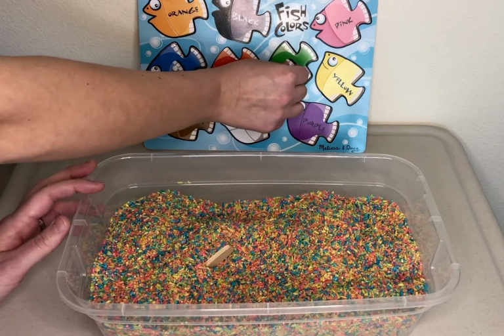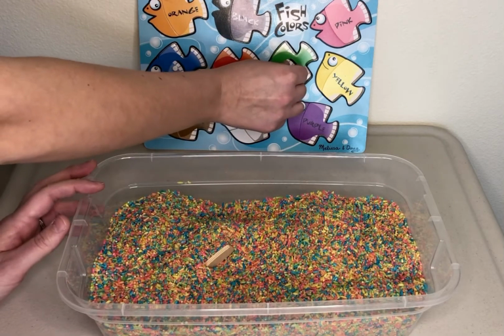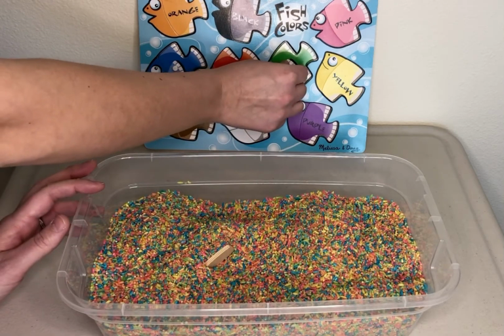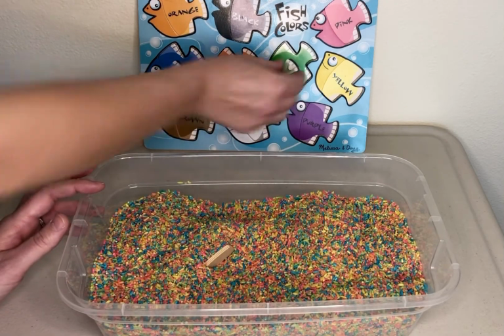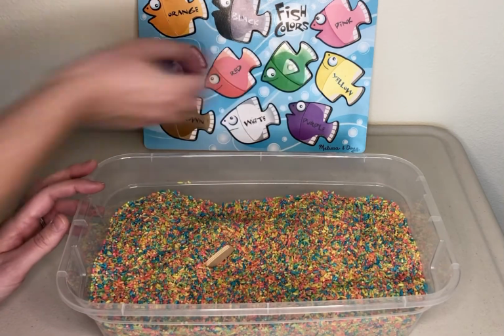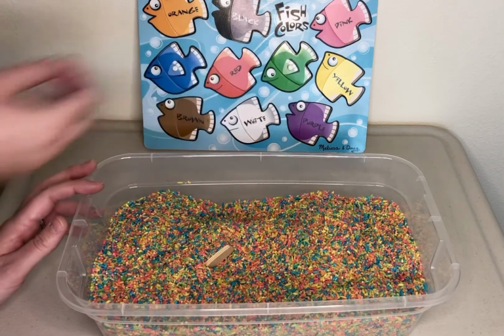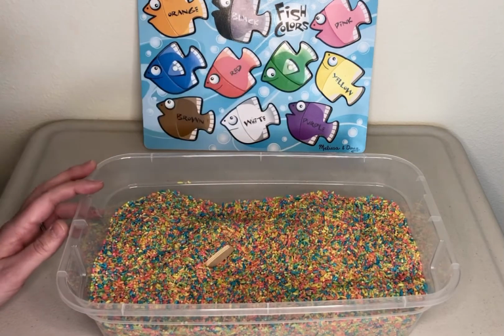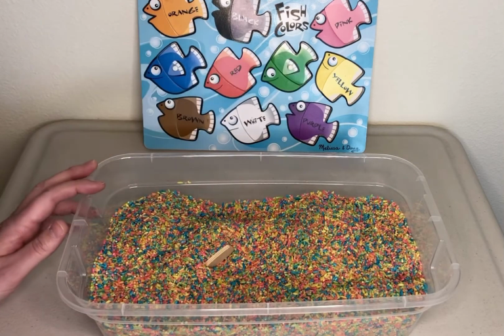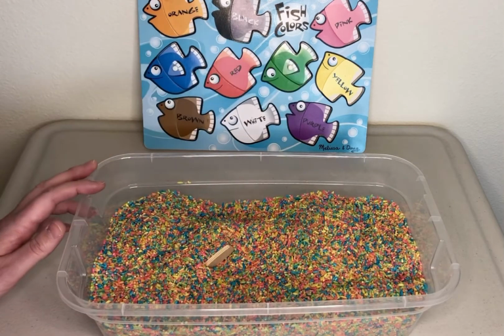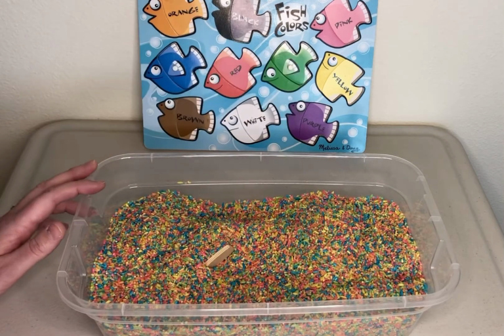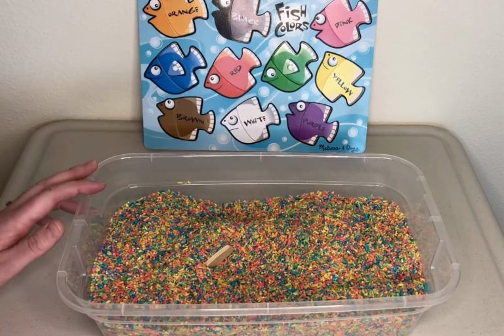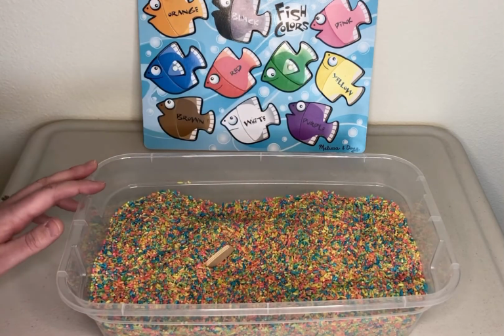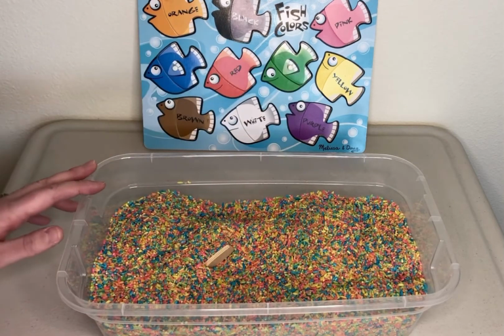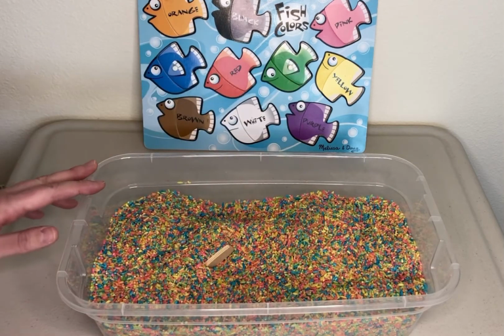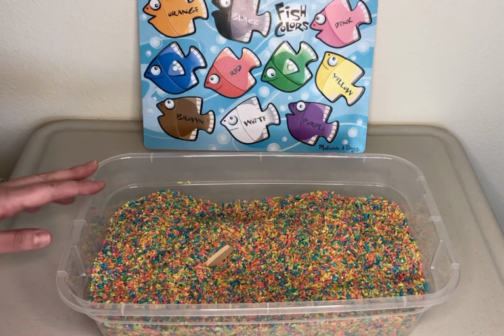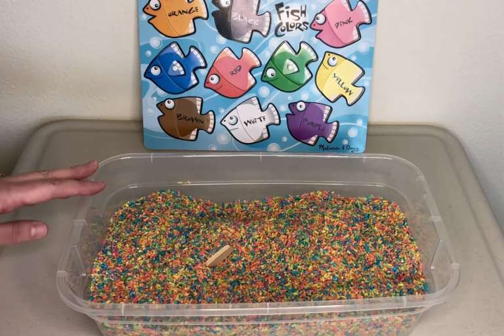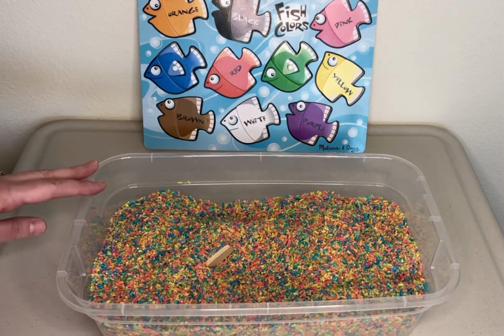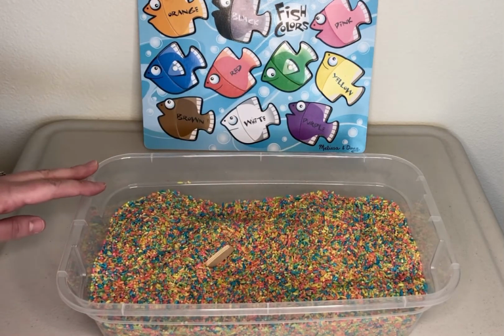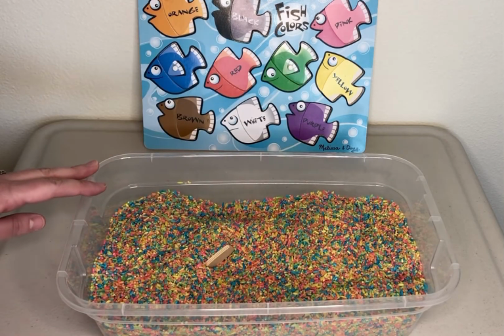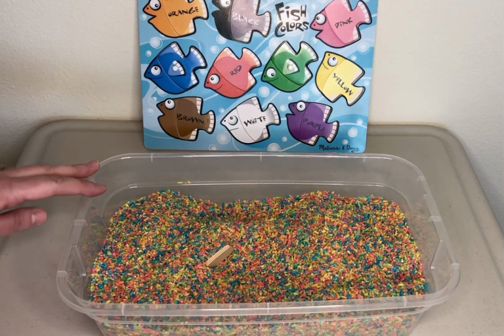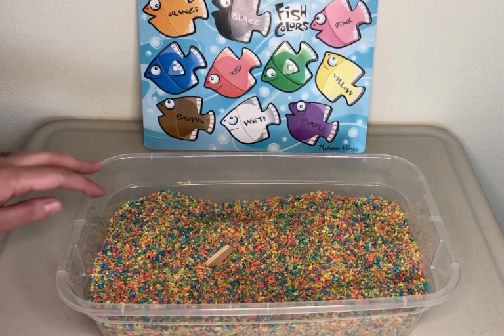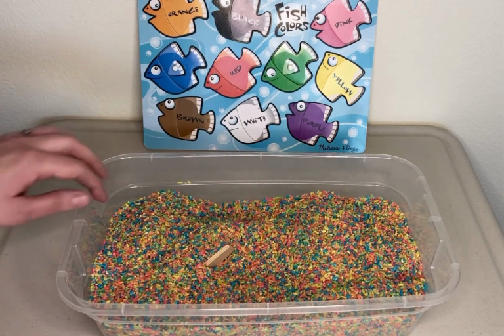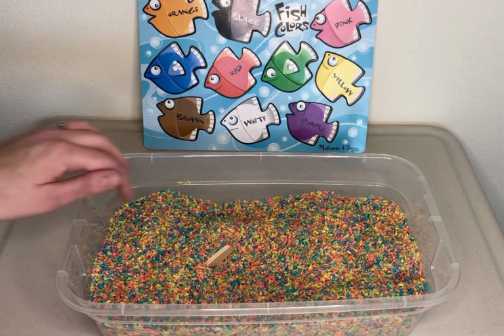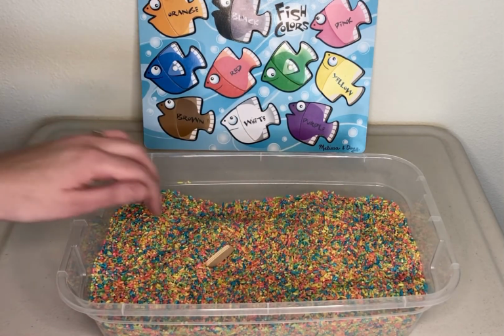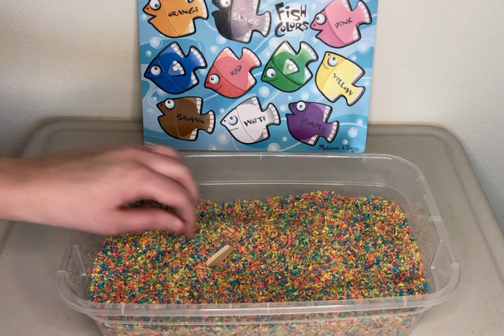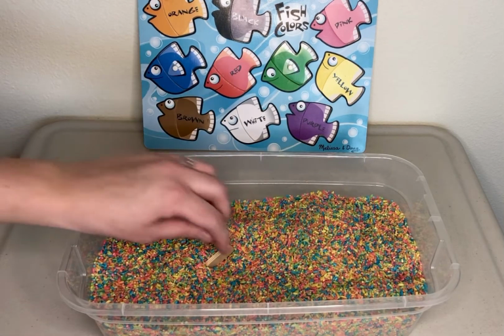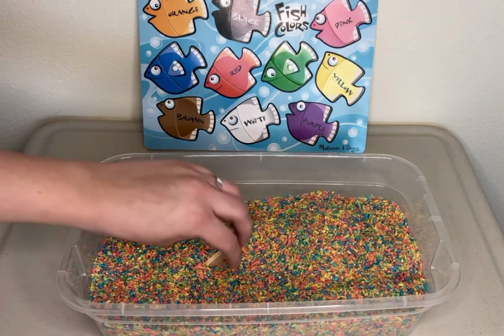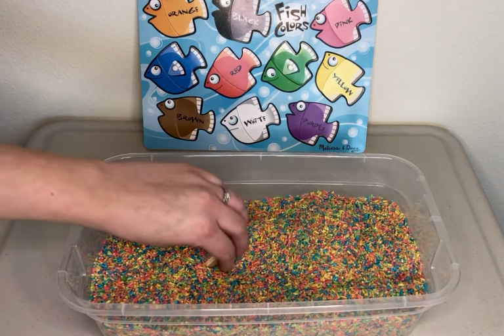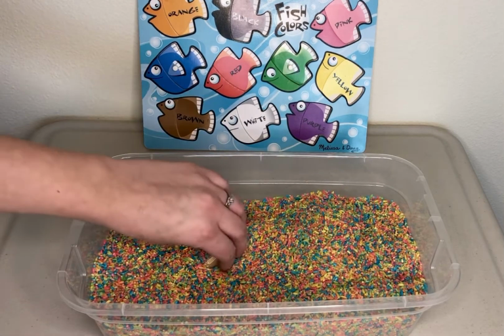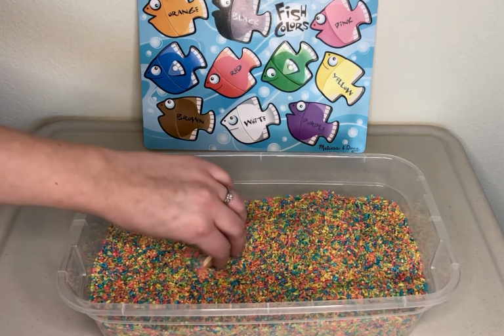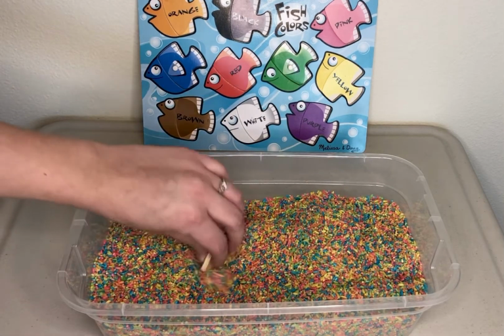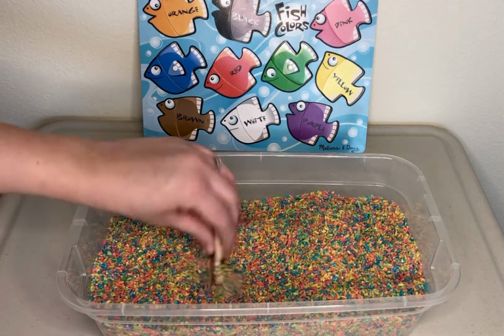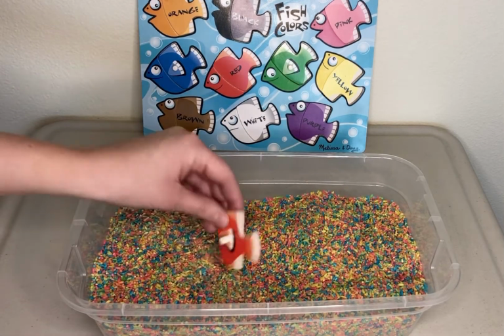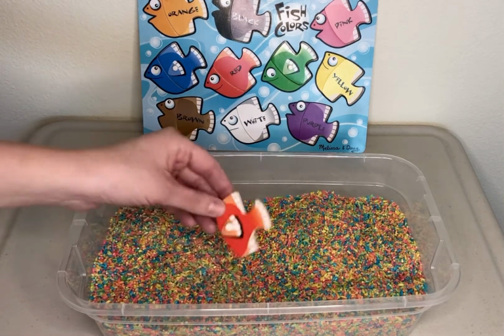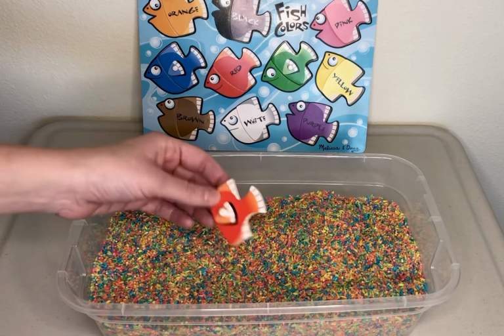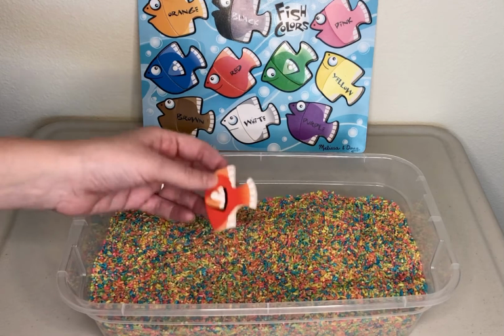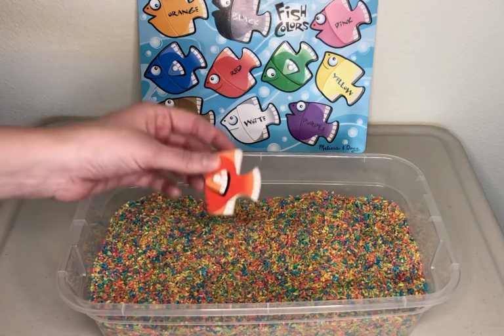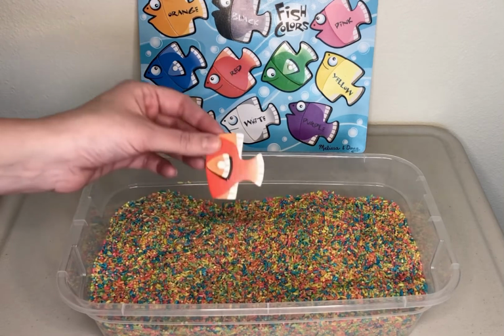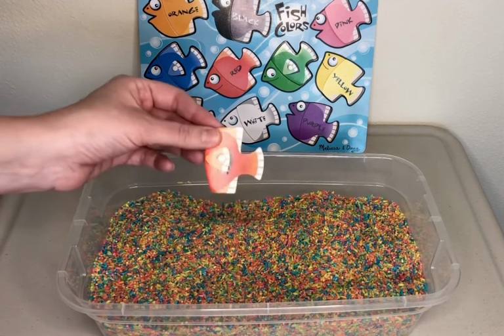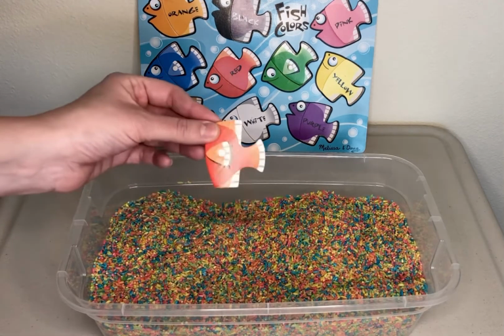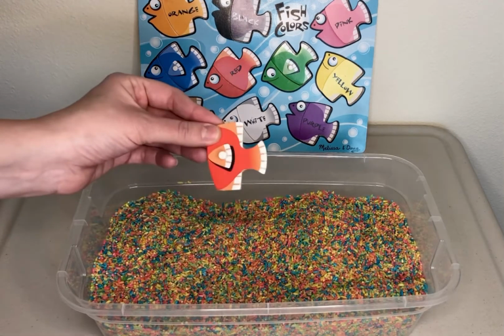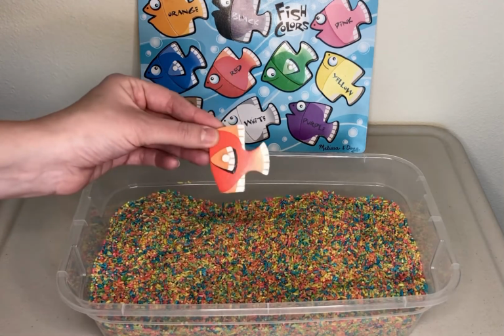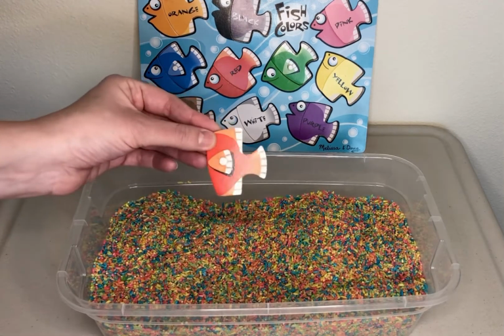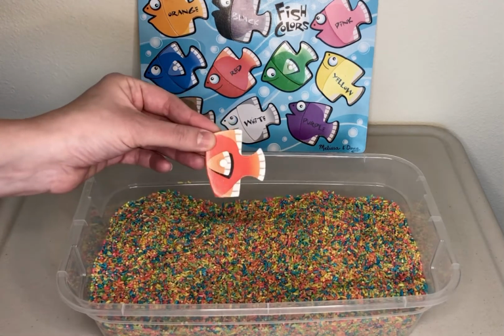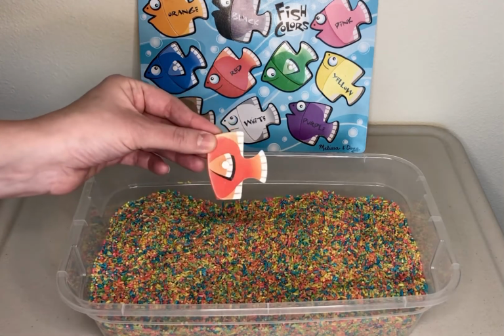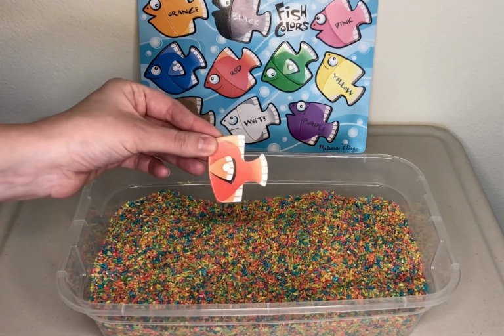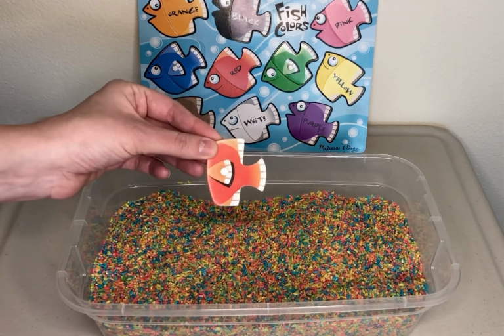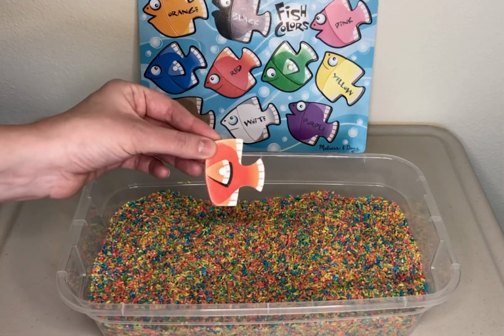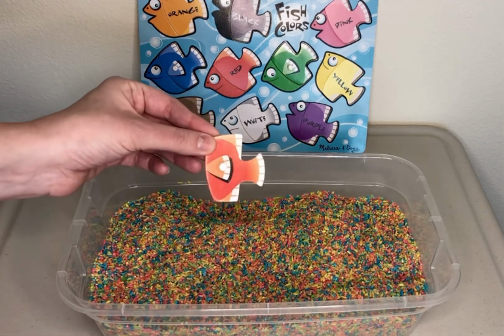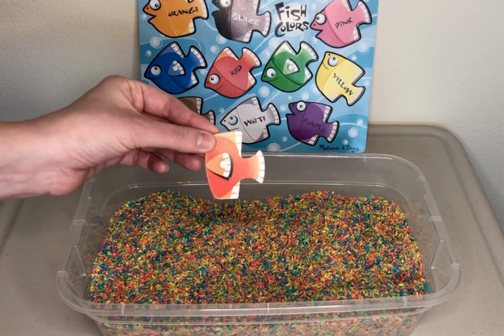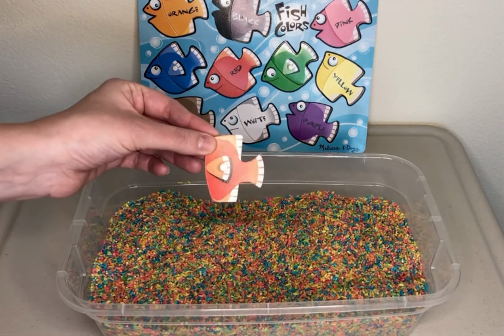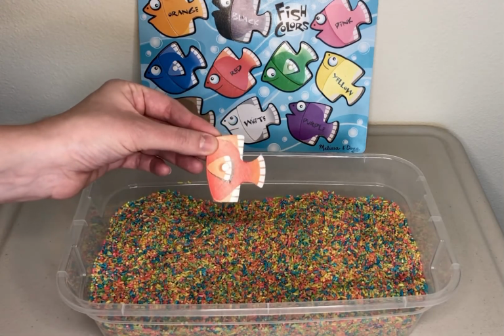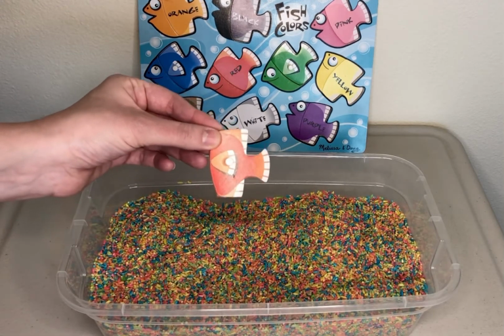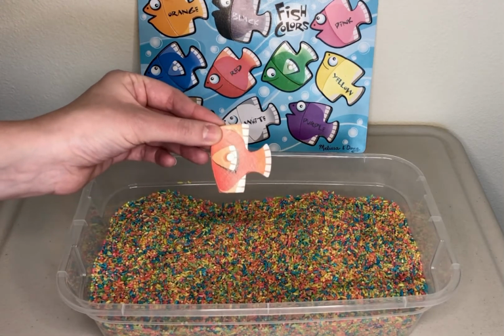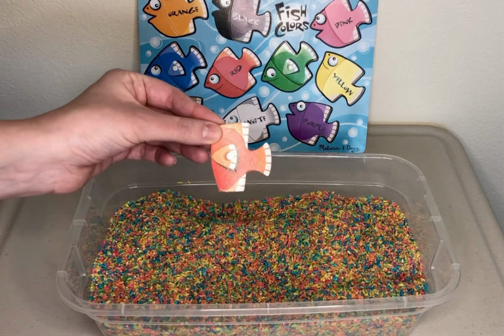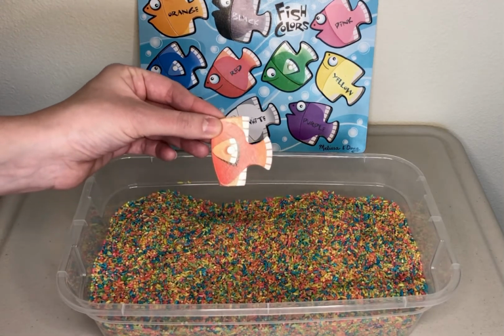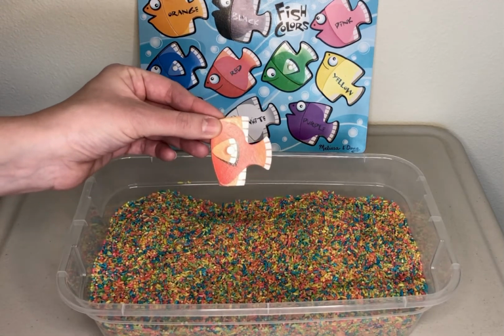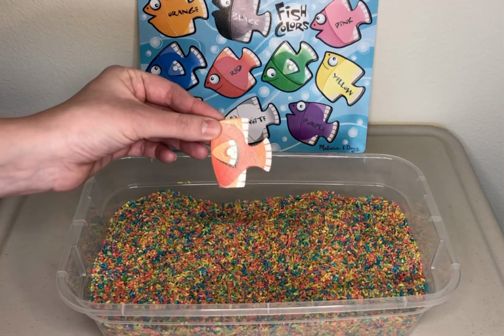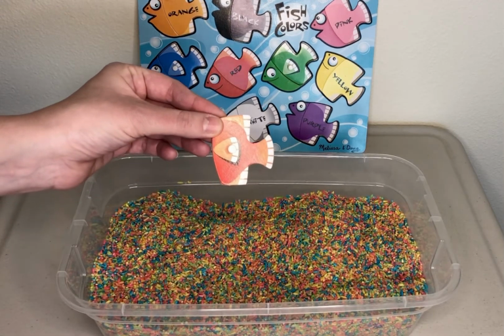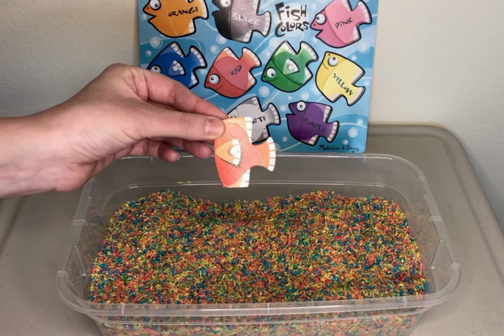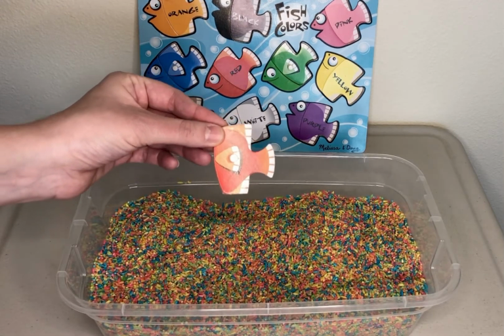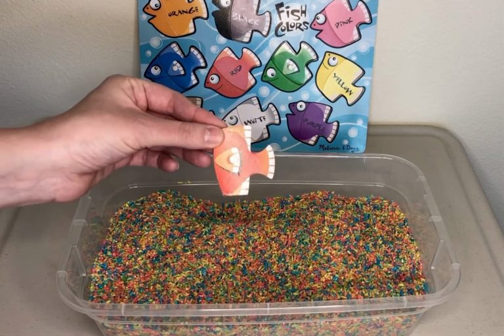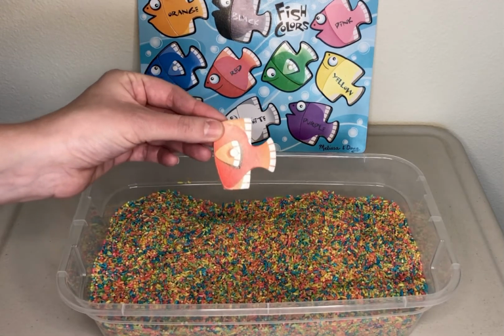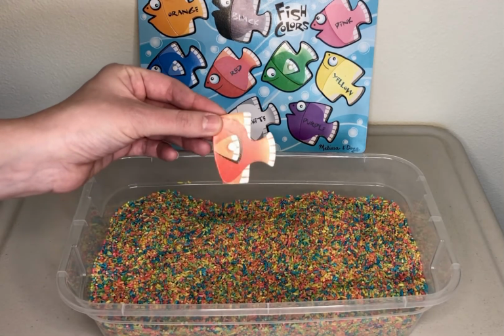Do you see that other fish hiding? Let's see. It's red. R-E-D. Red.